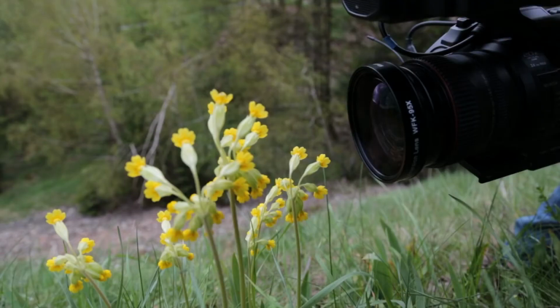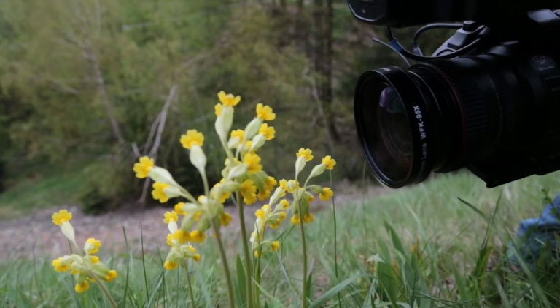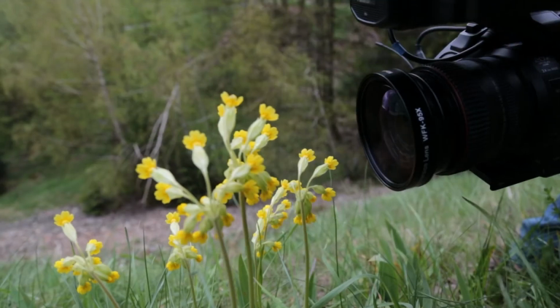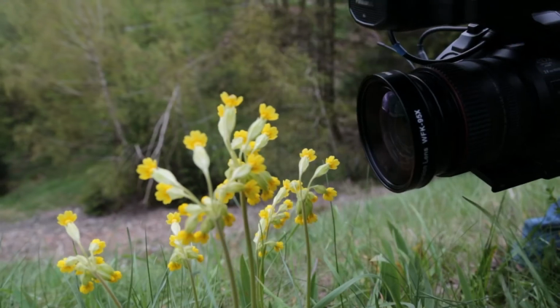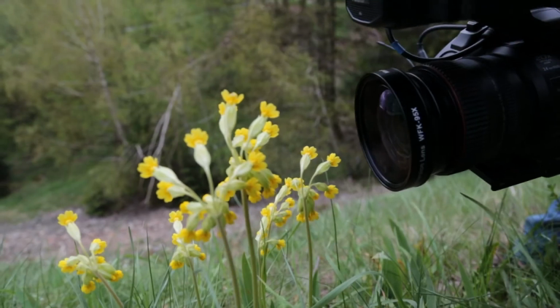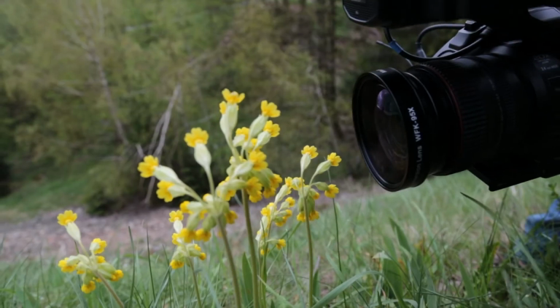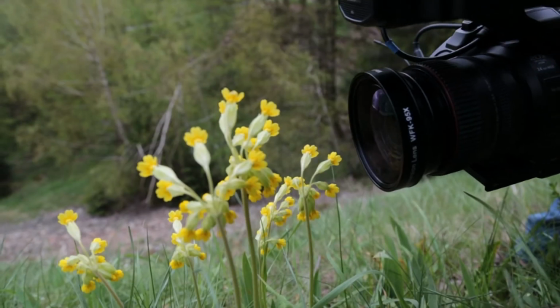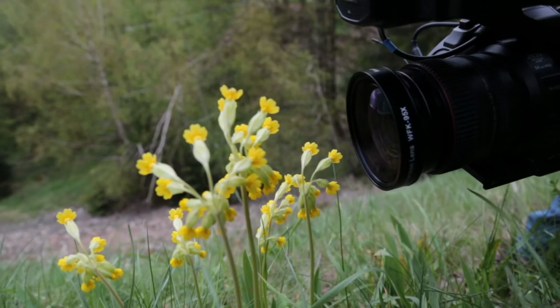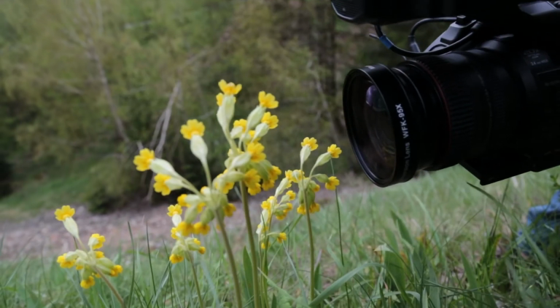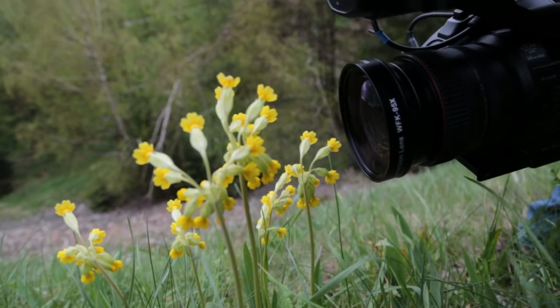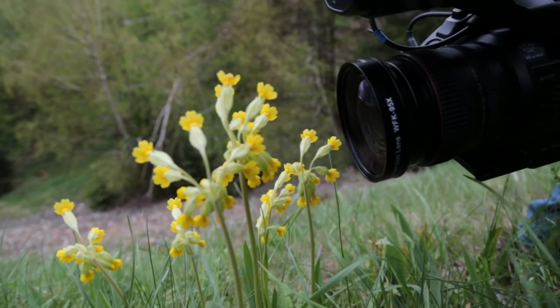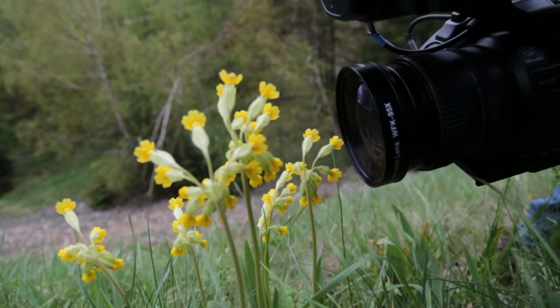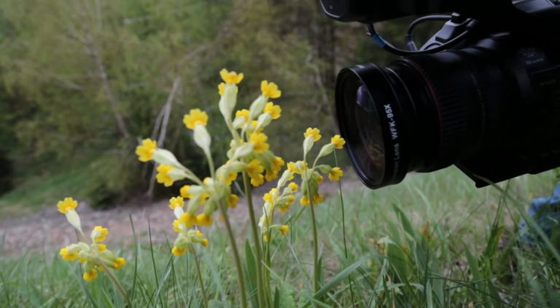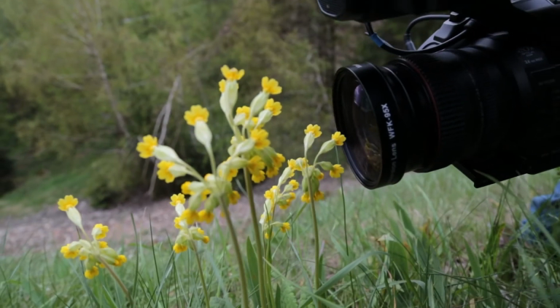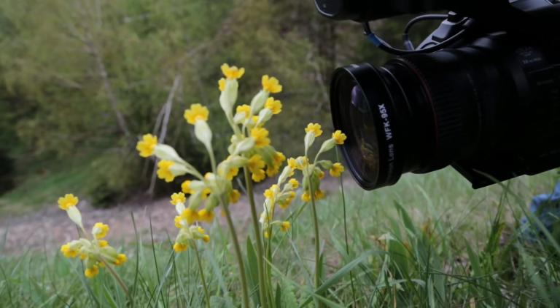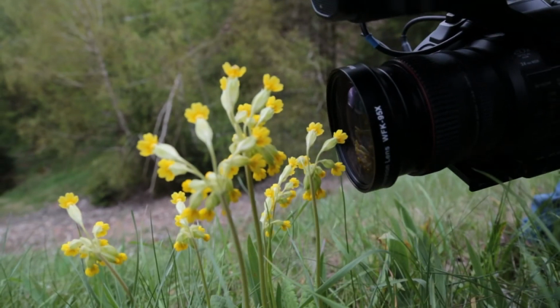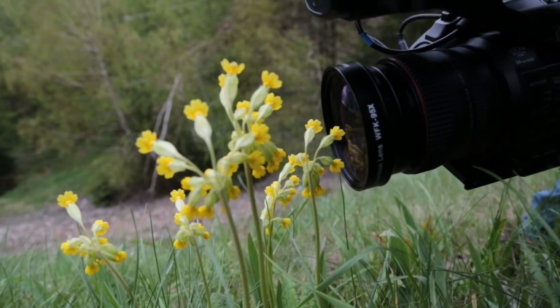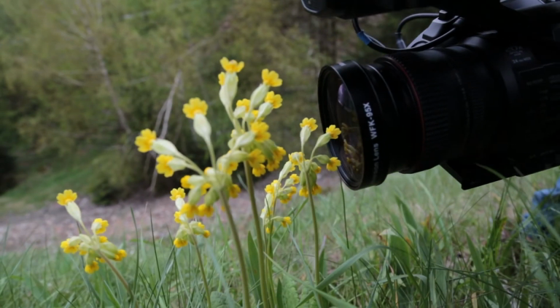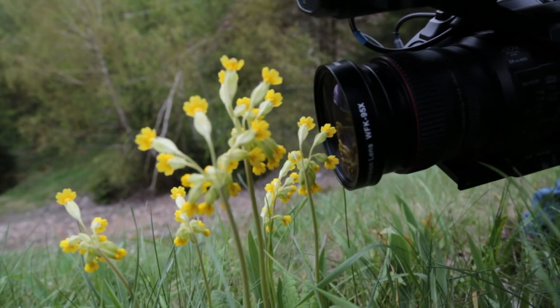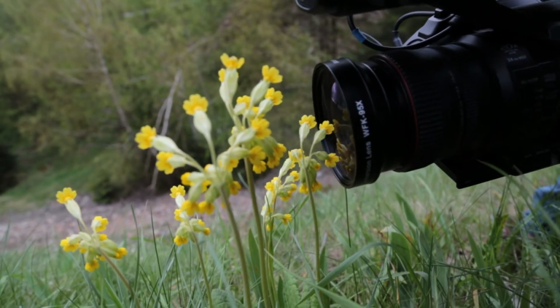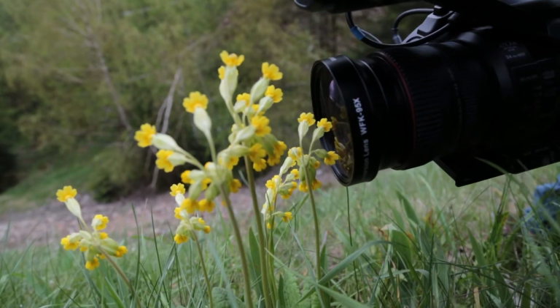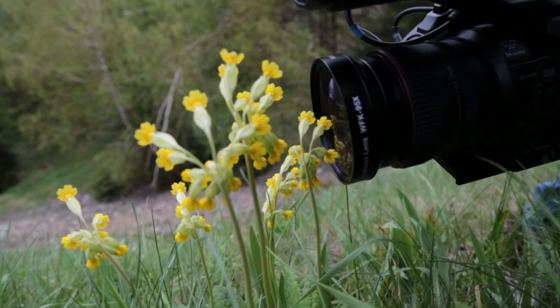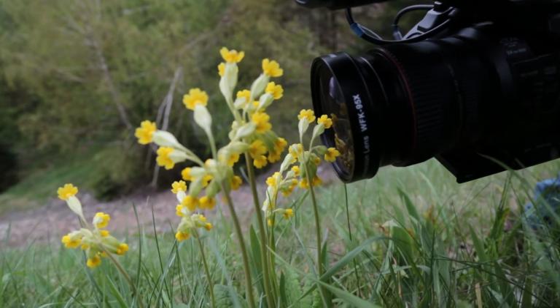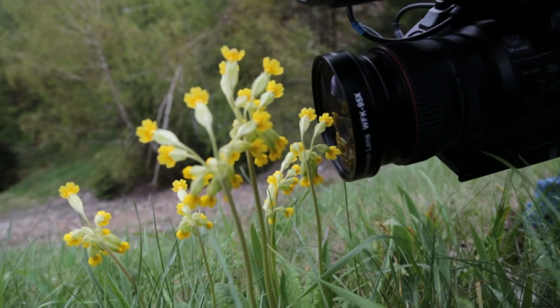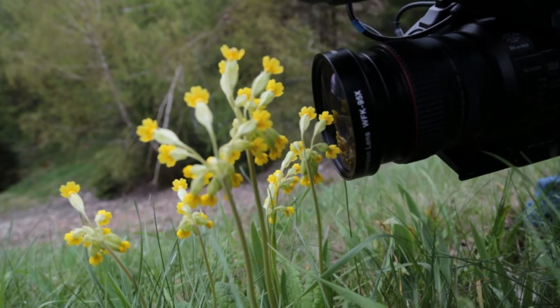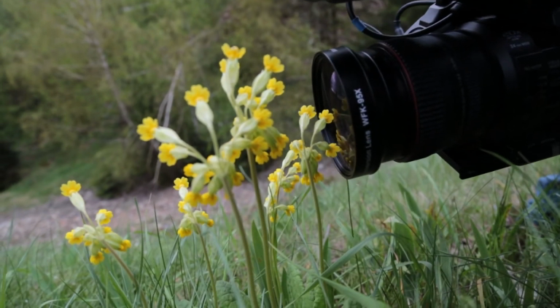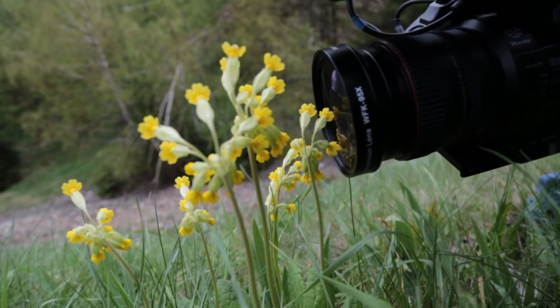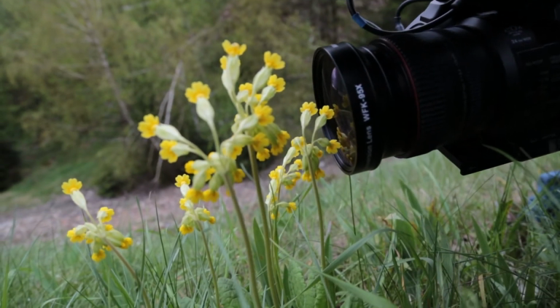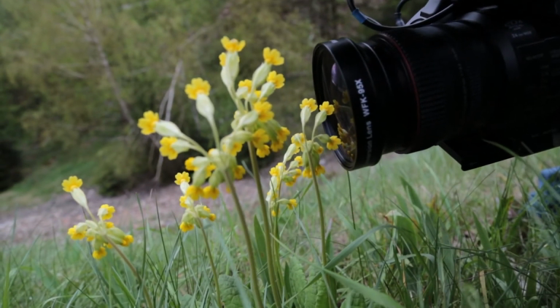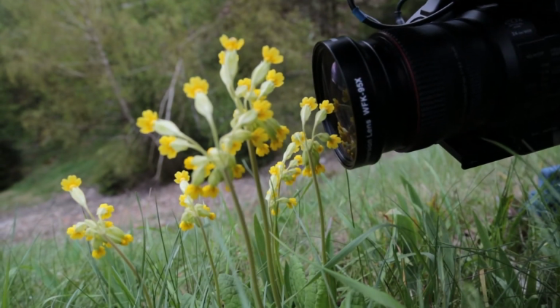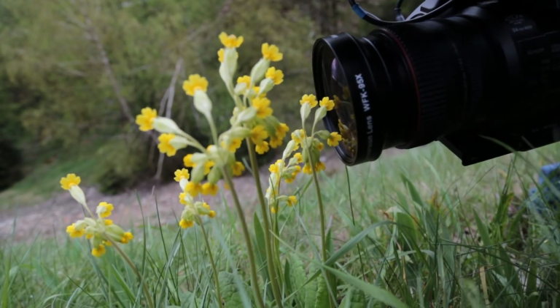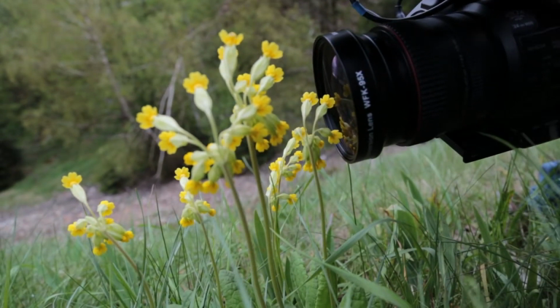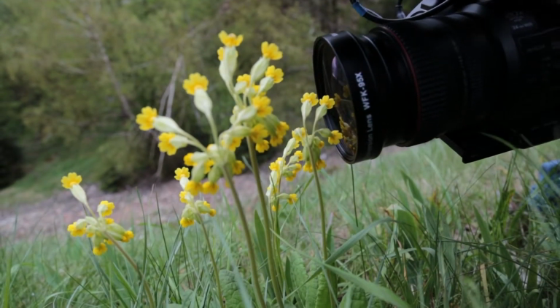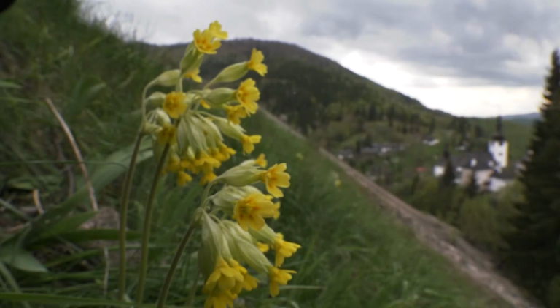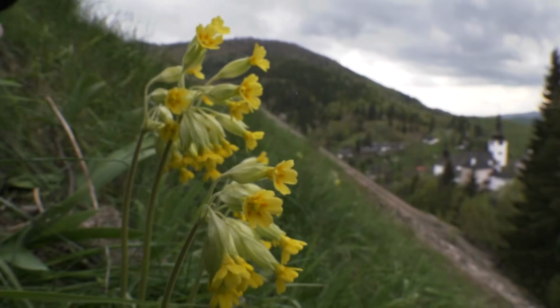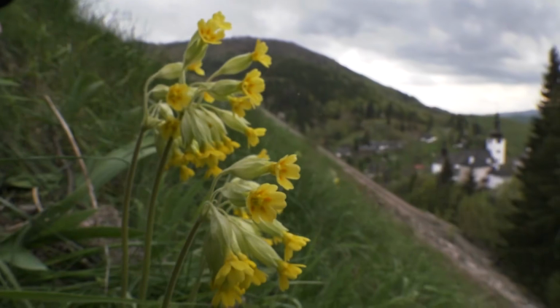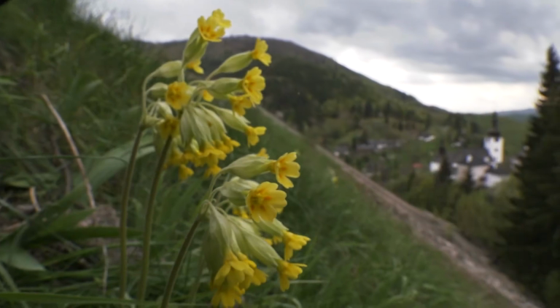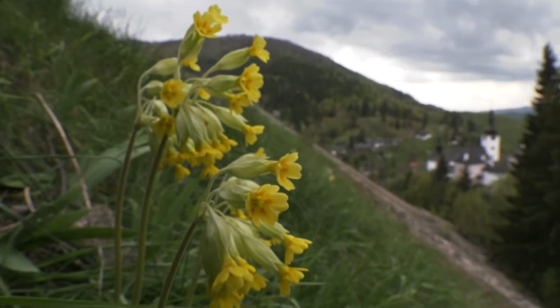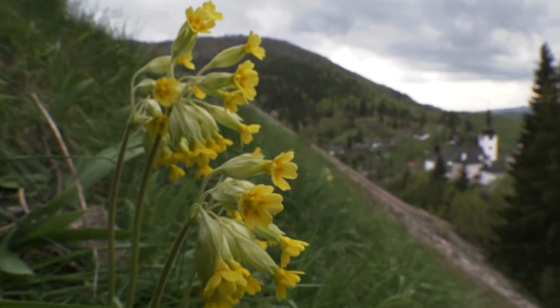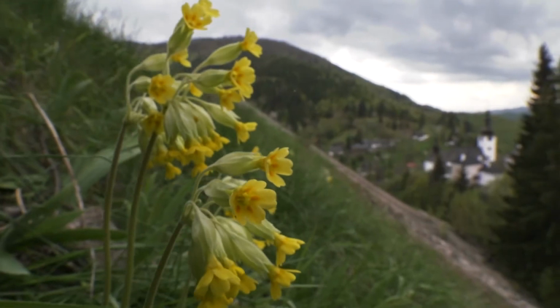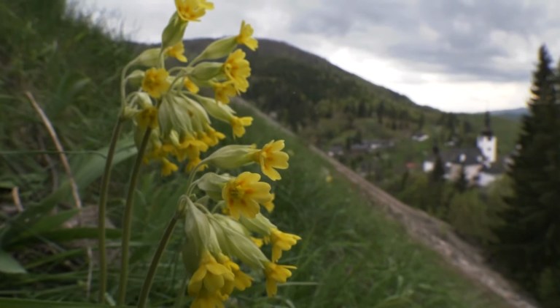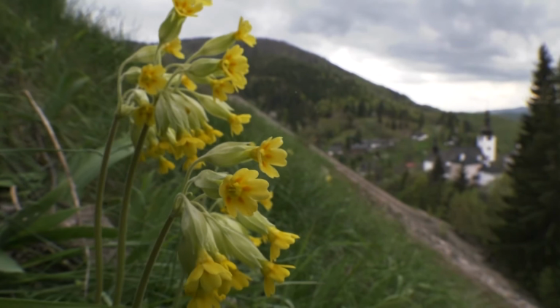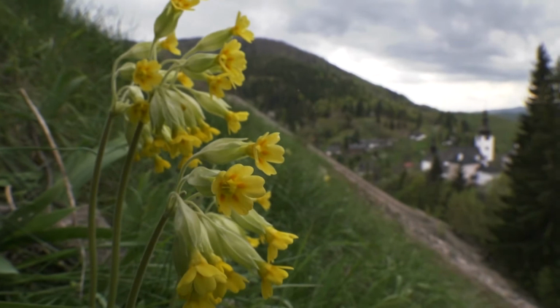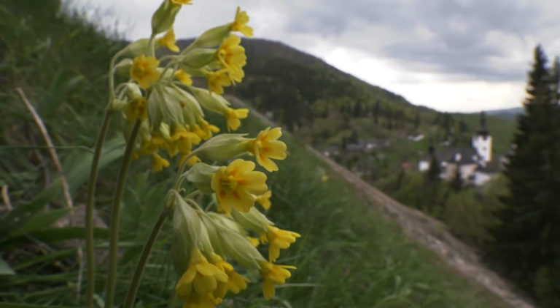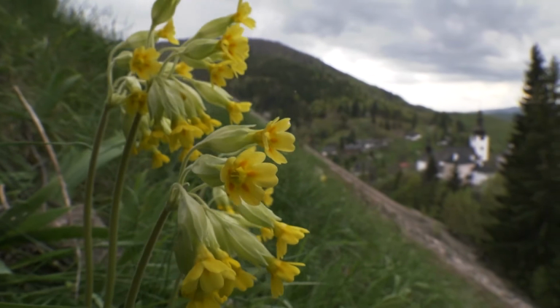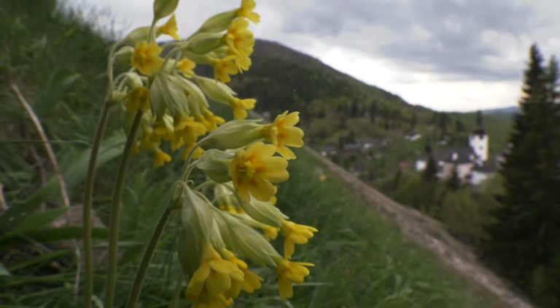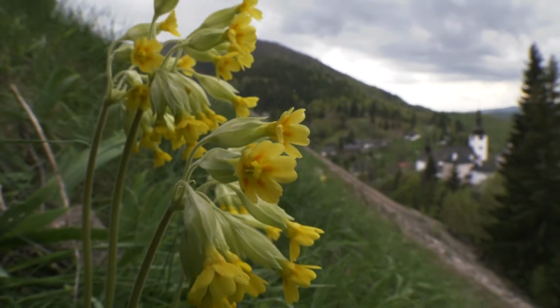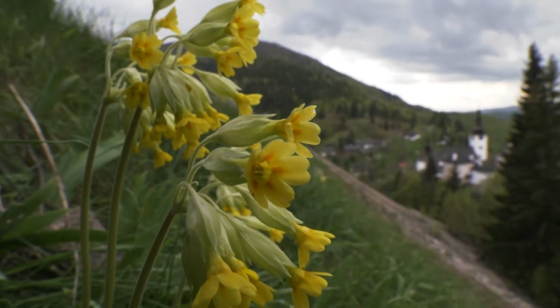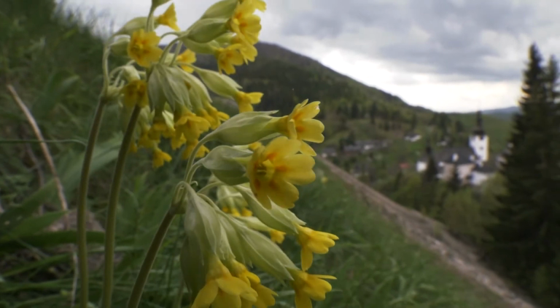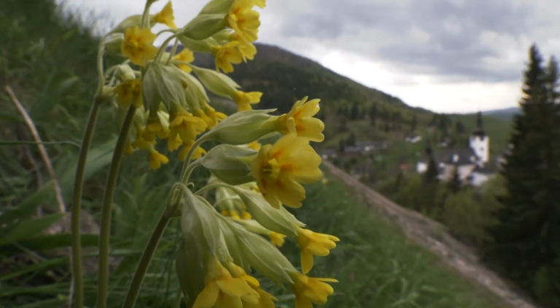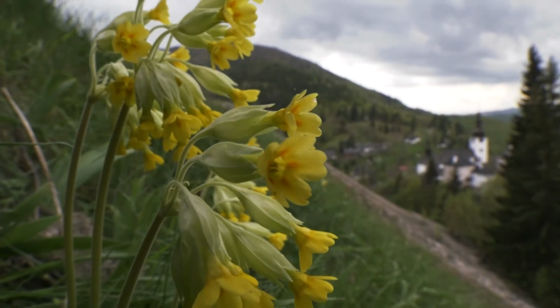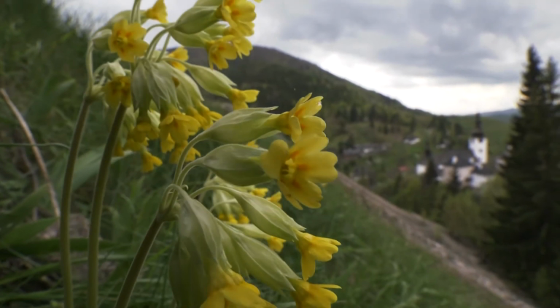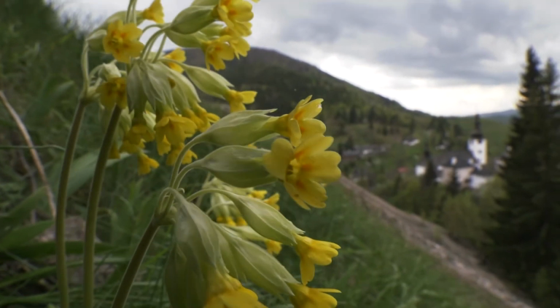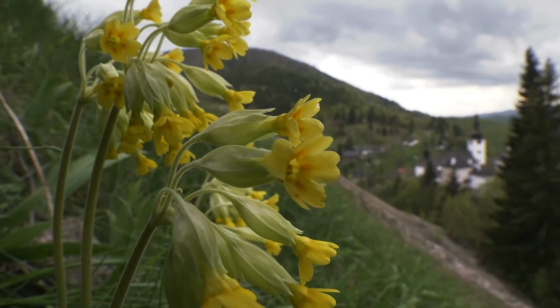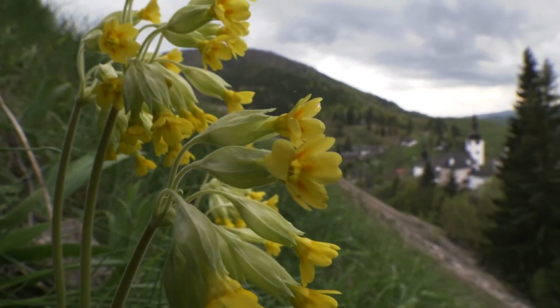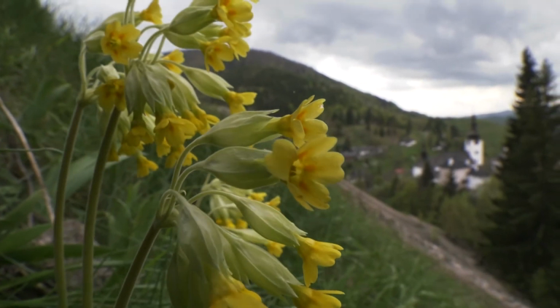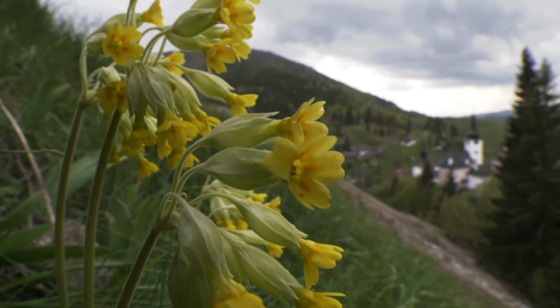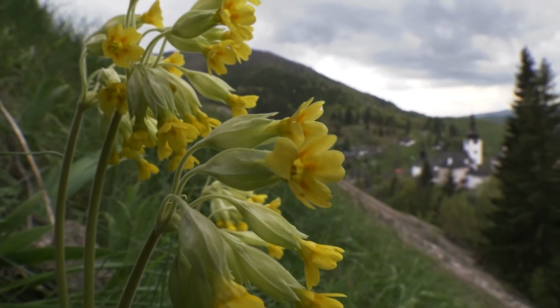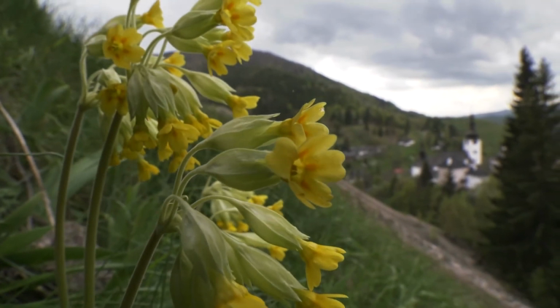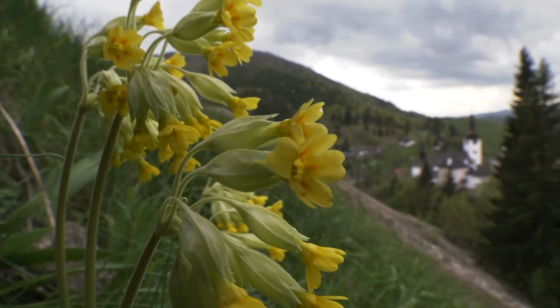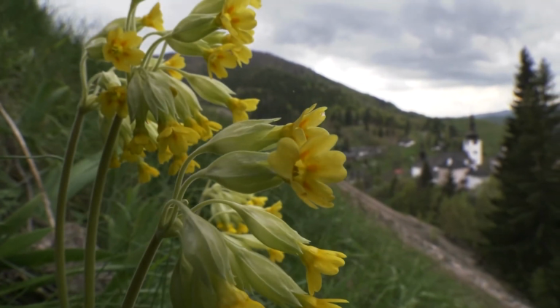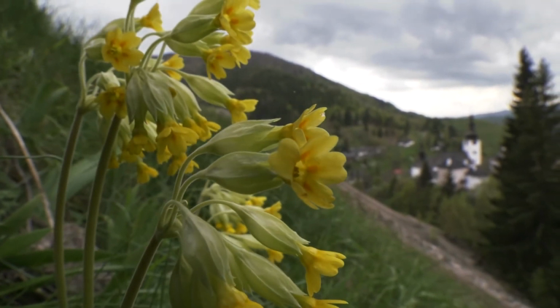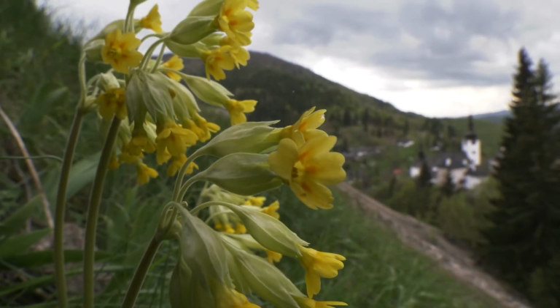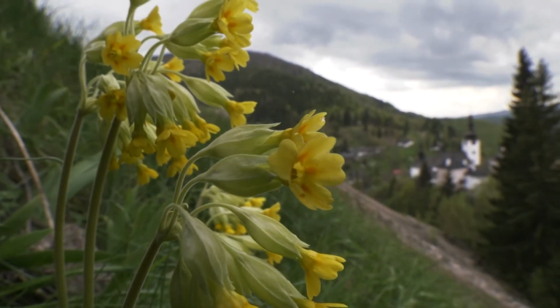It touches the lens and you can still focus on it. If you want to make close-ups, look how close it can get.